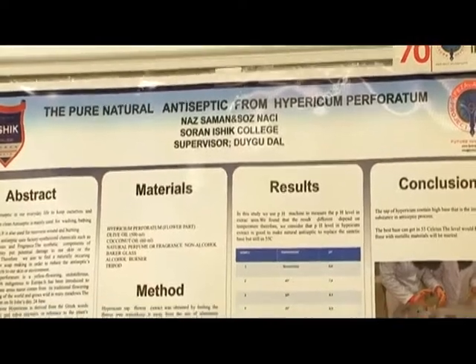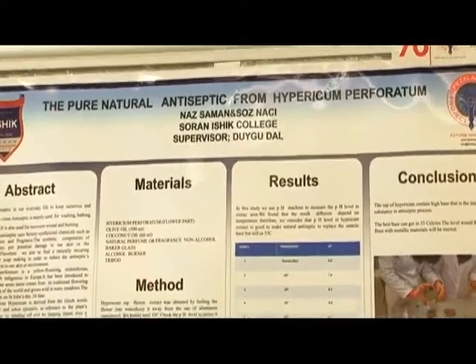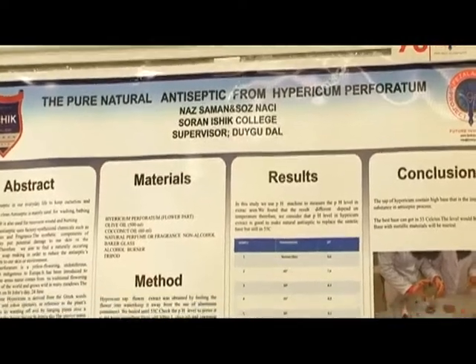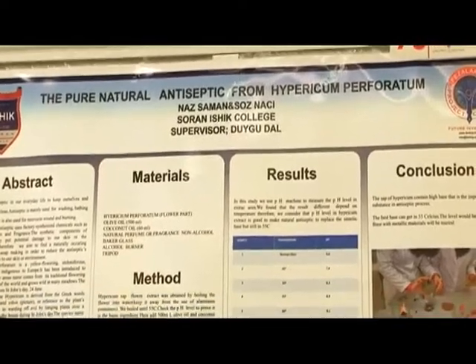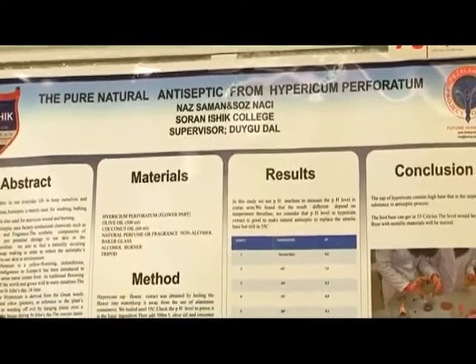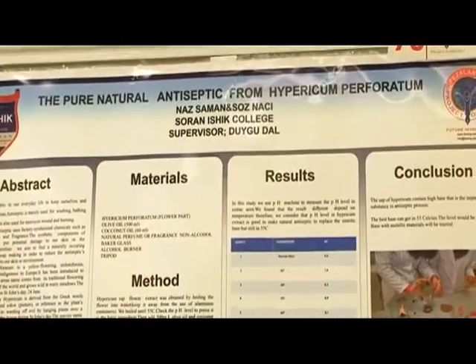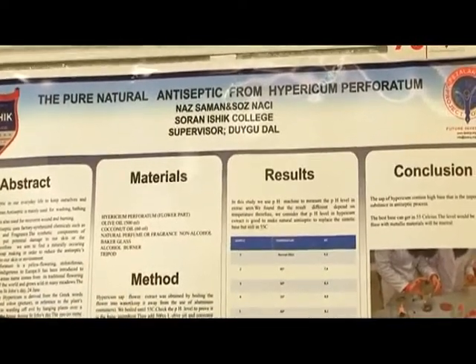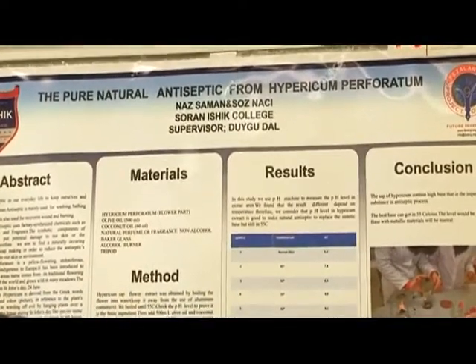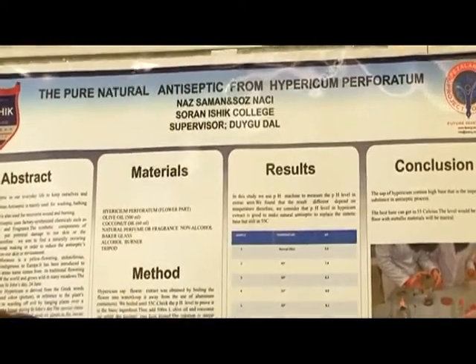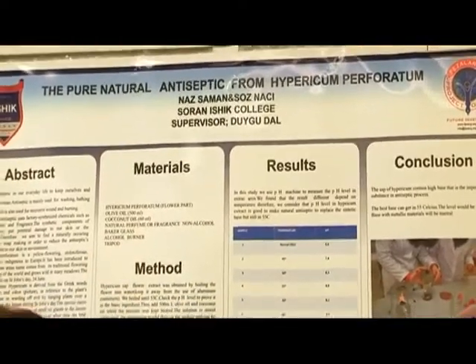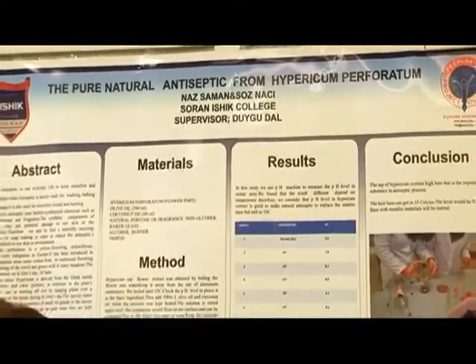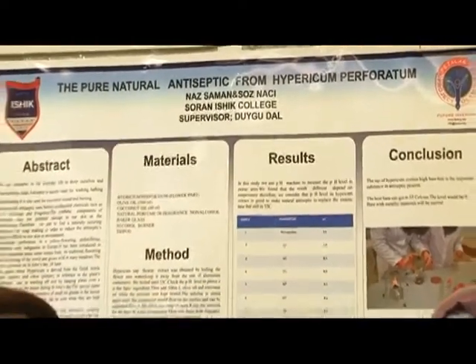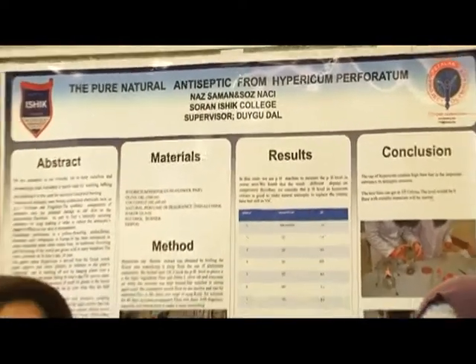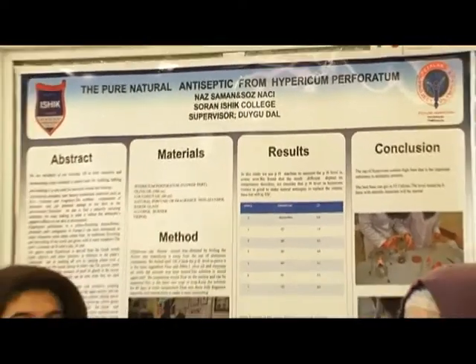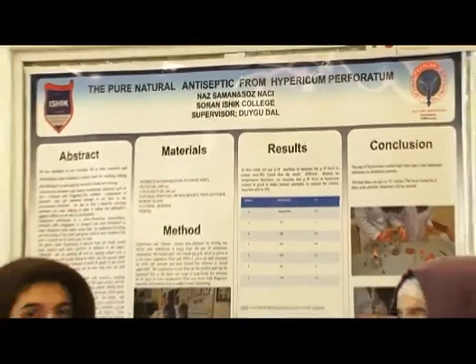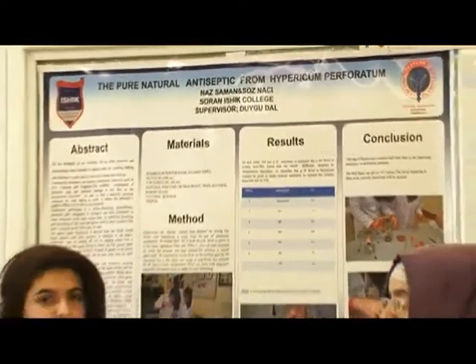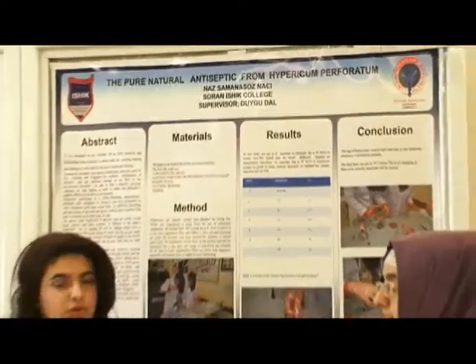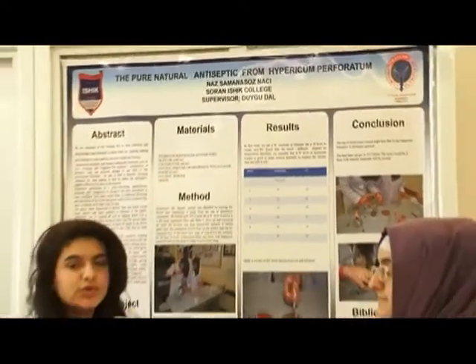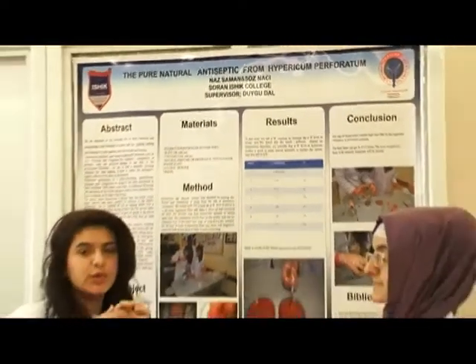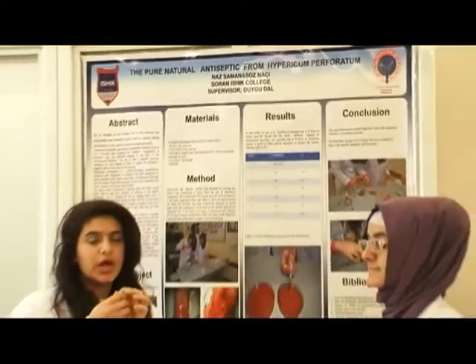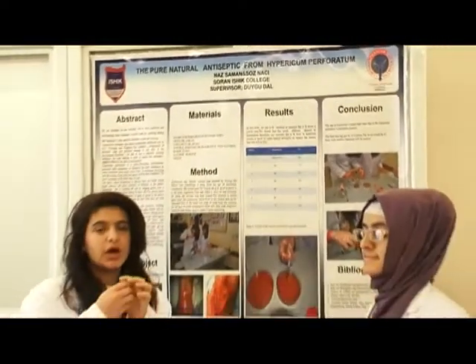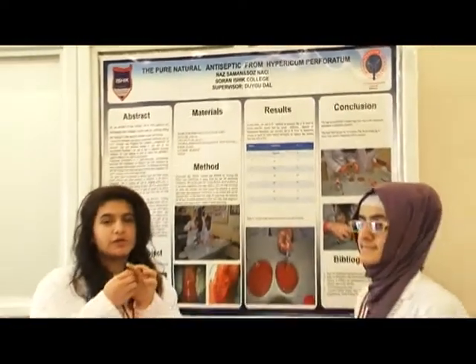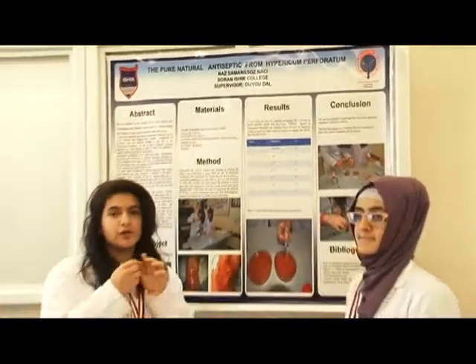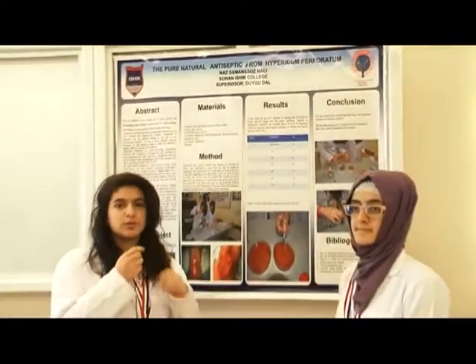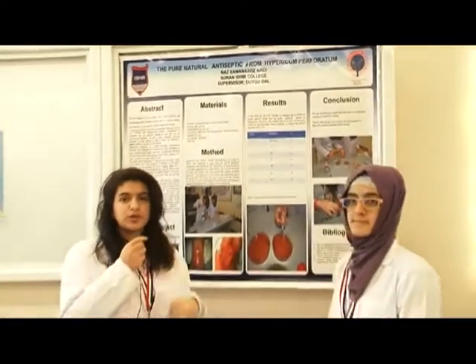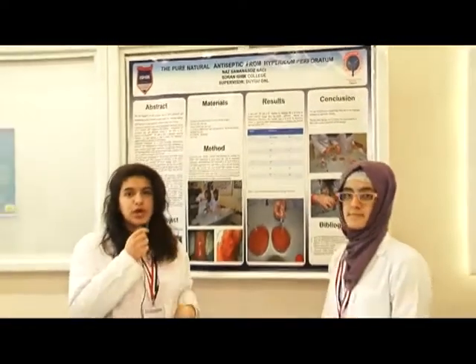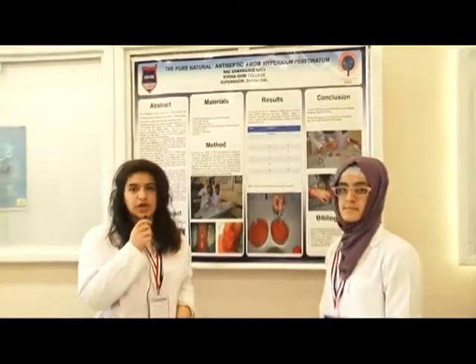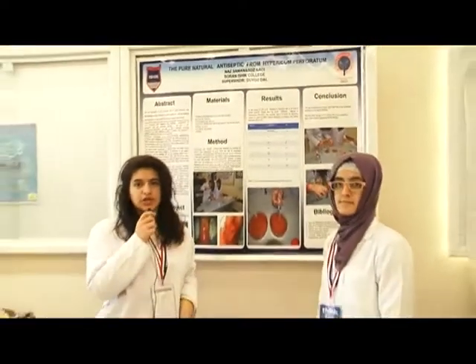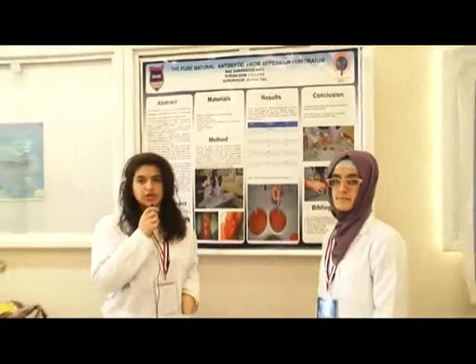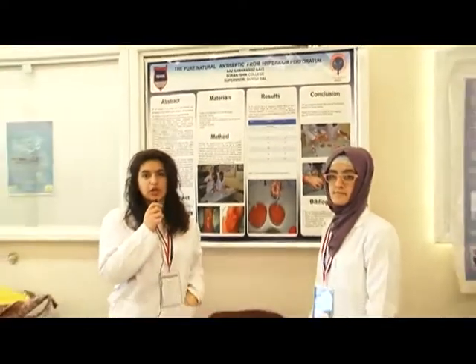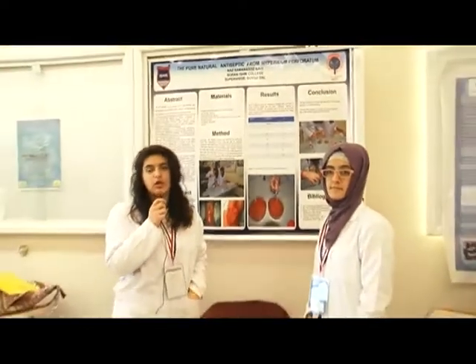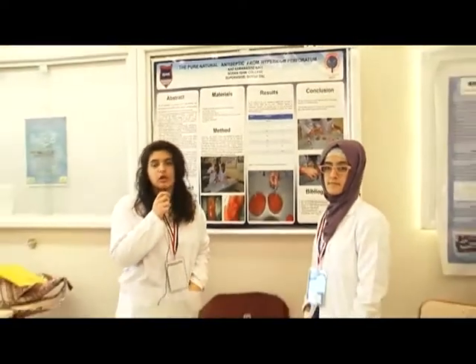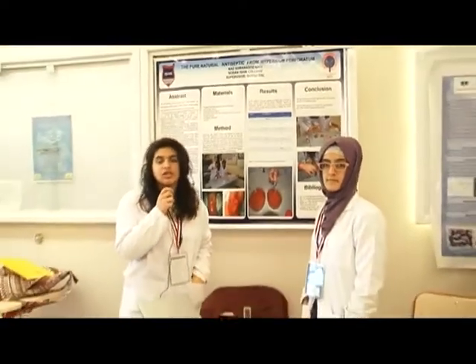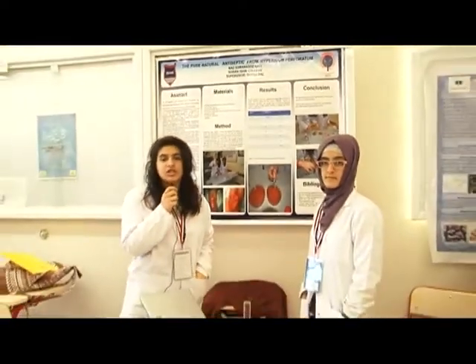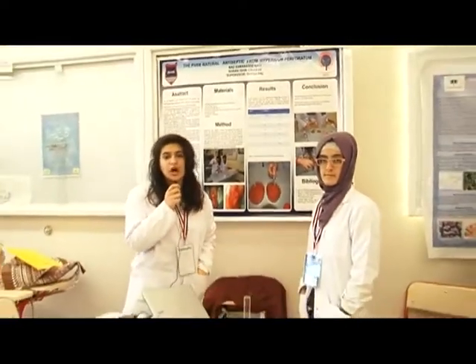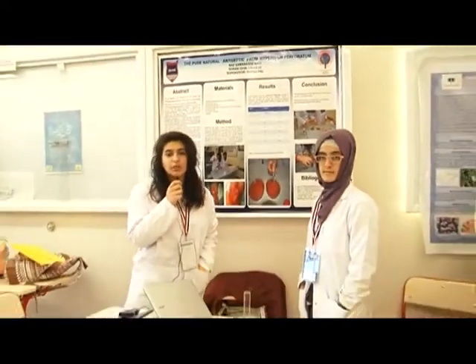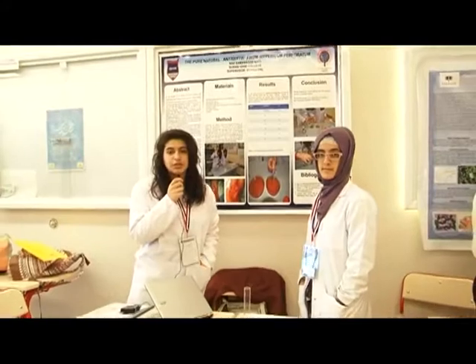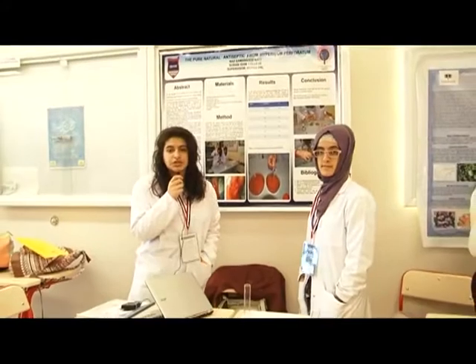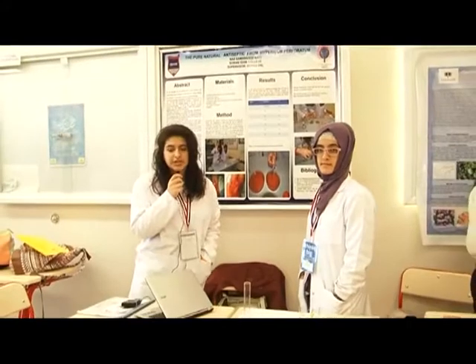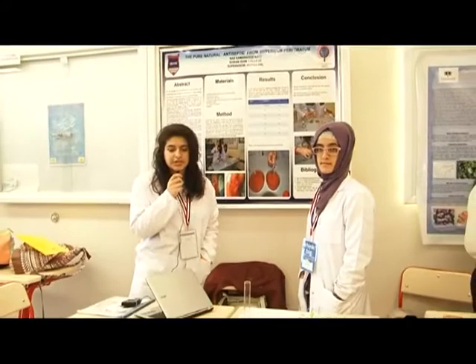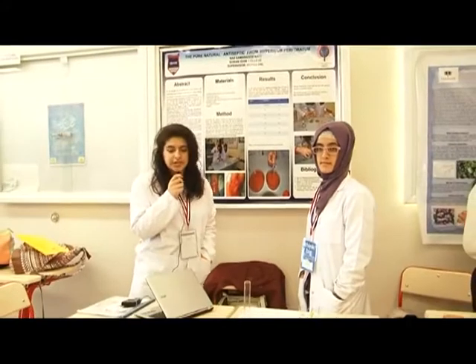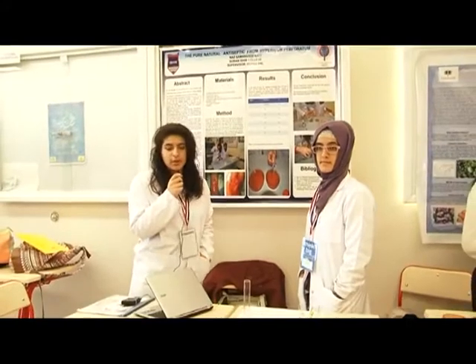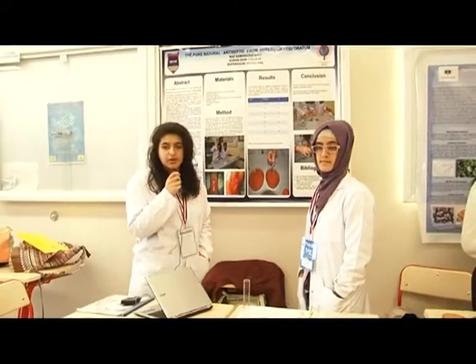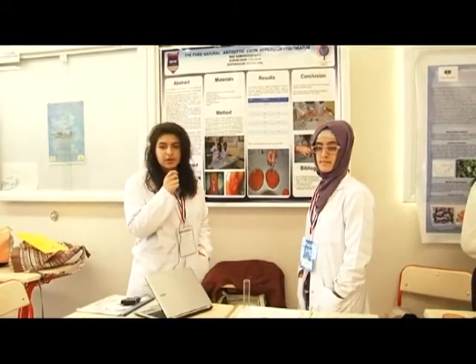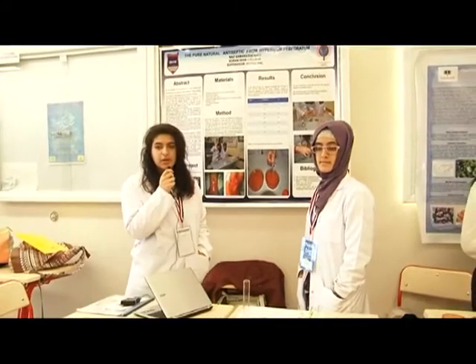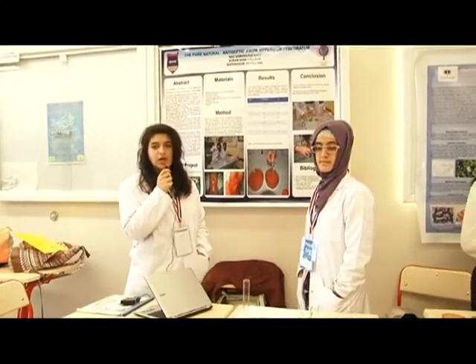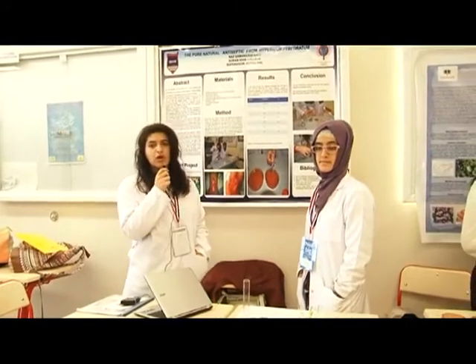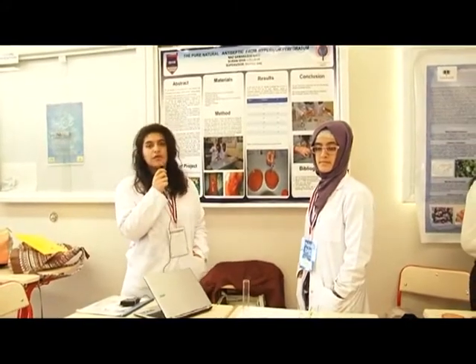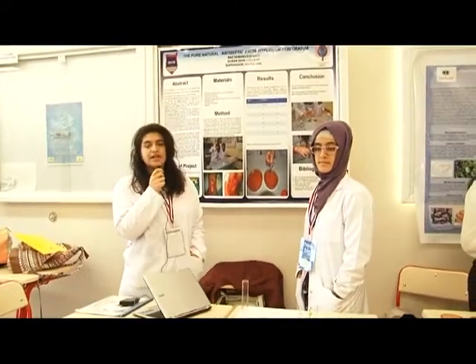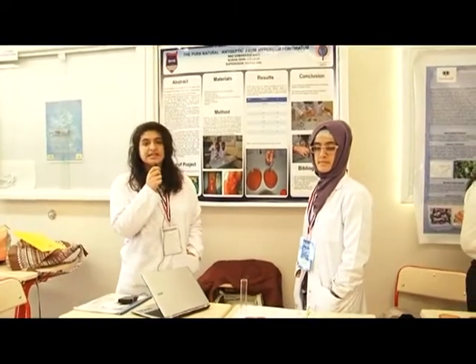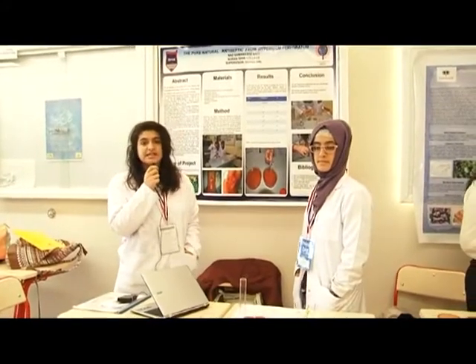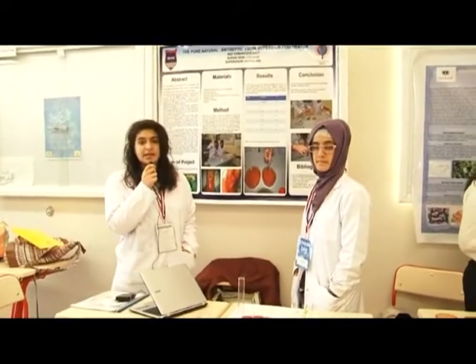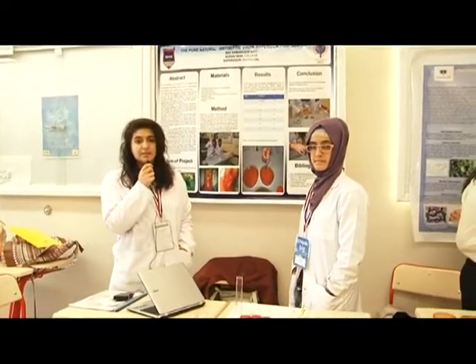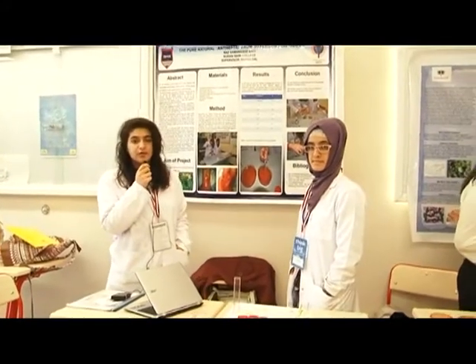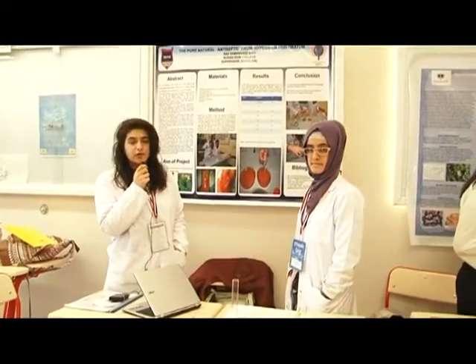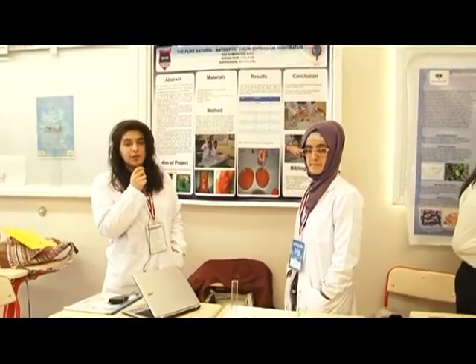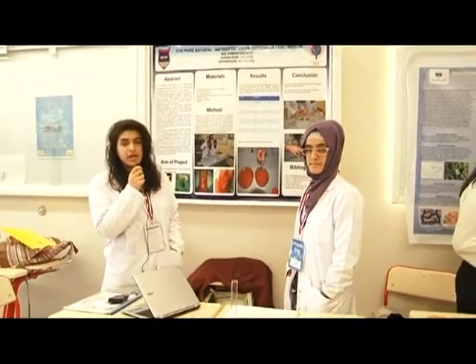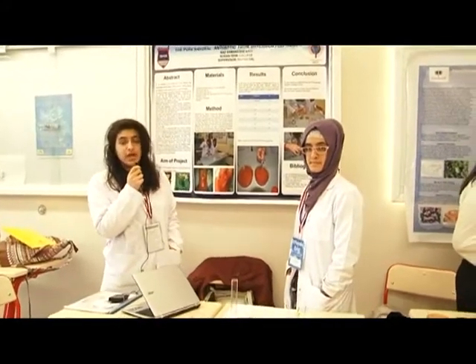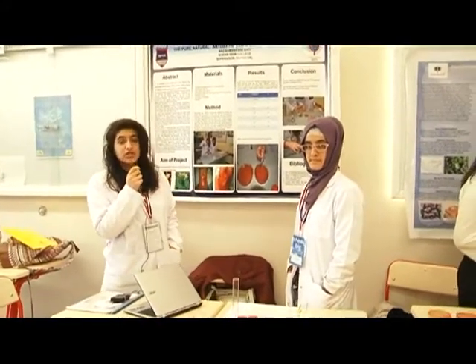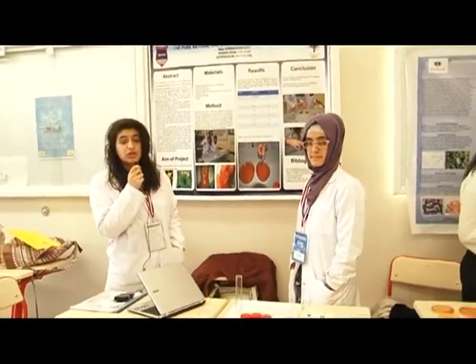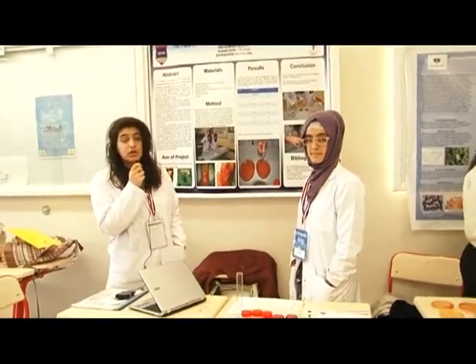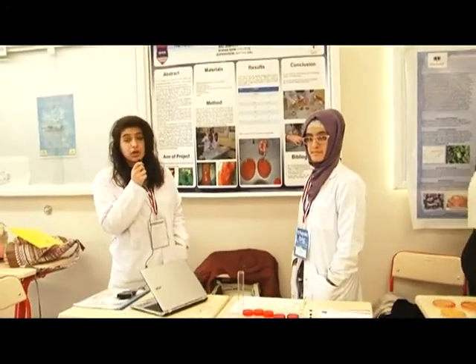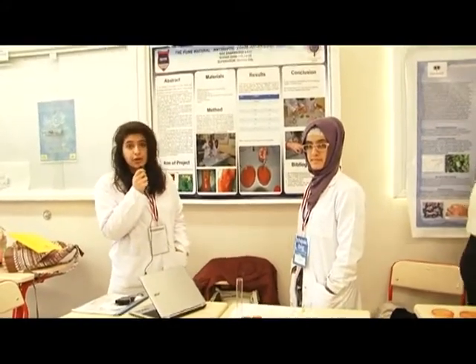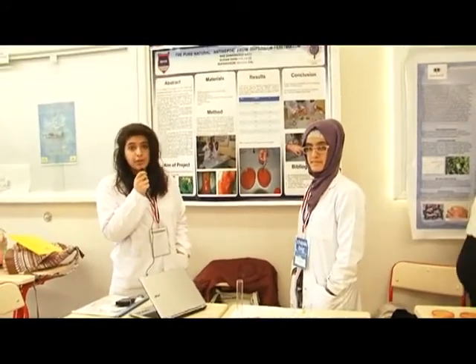My name is Naz and this is Soz. We are from Soran Ashok College. Our project is about the making of antiseptic from a natural herb.